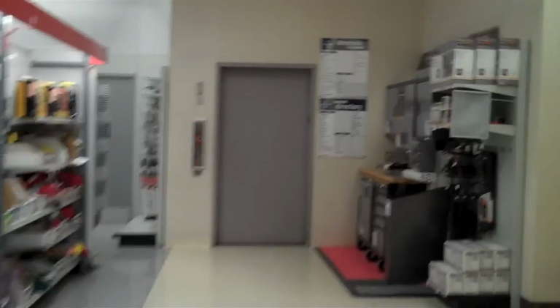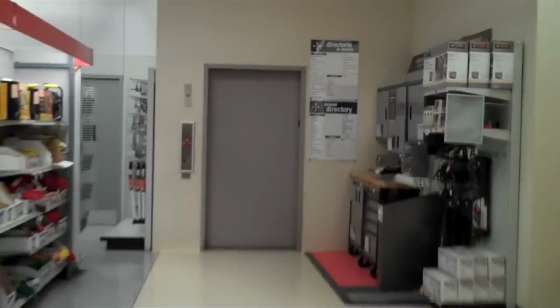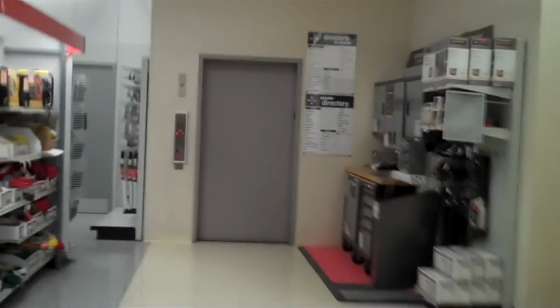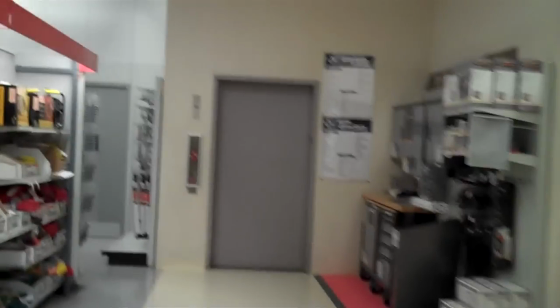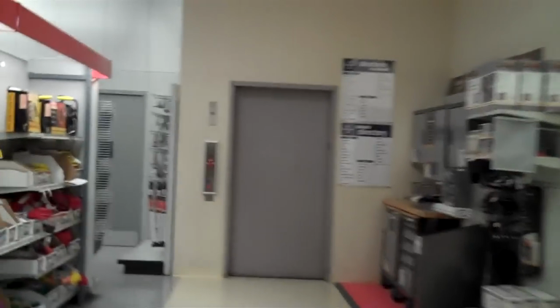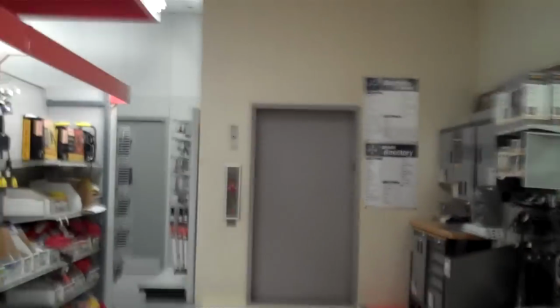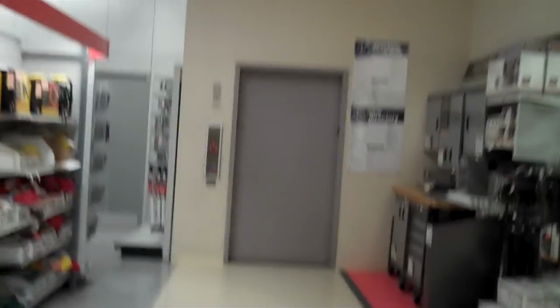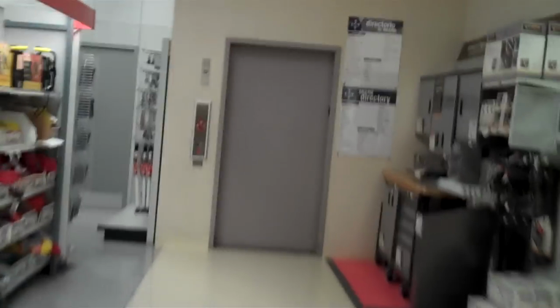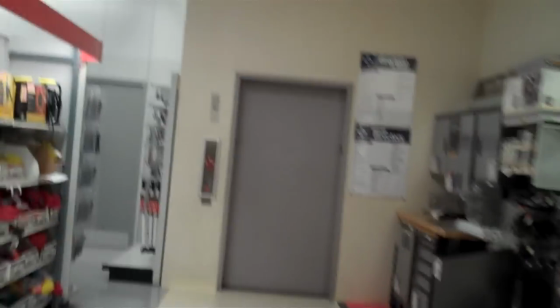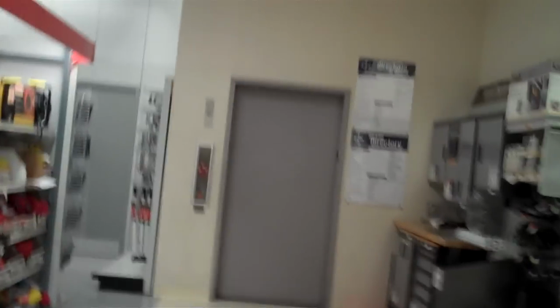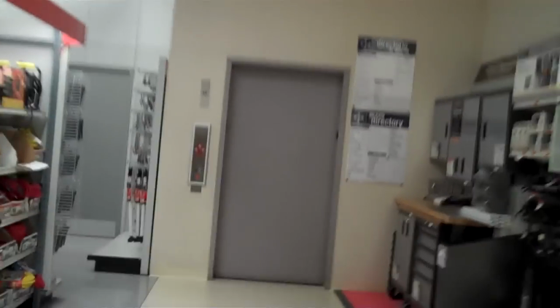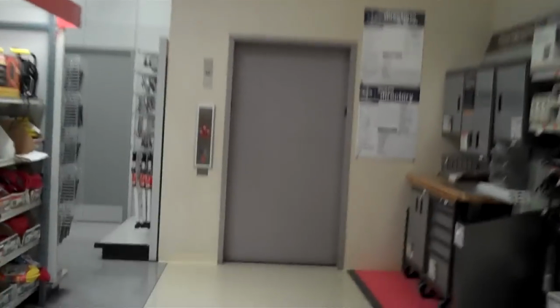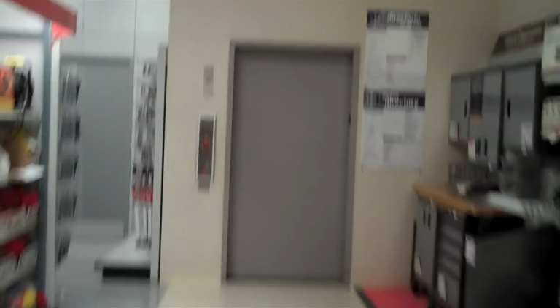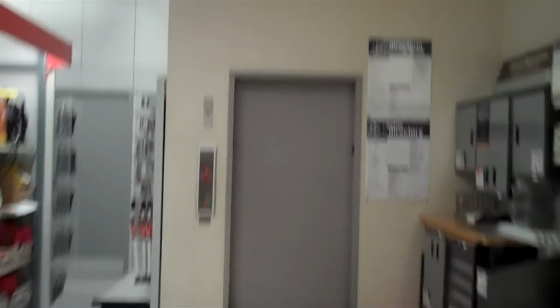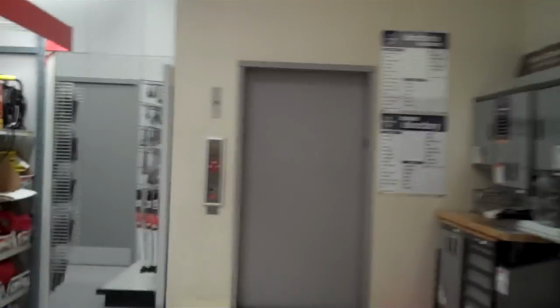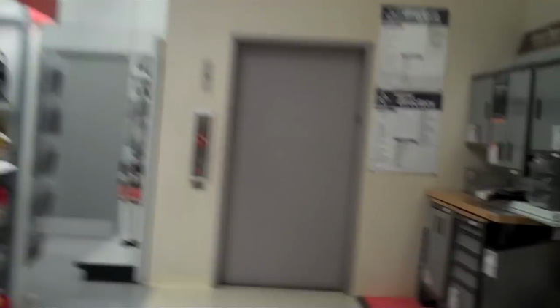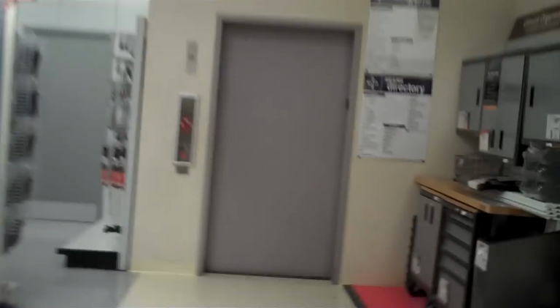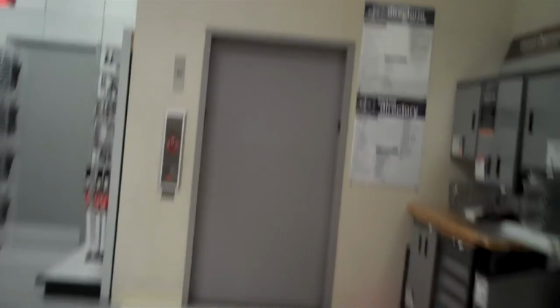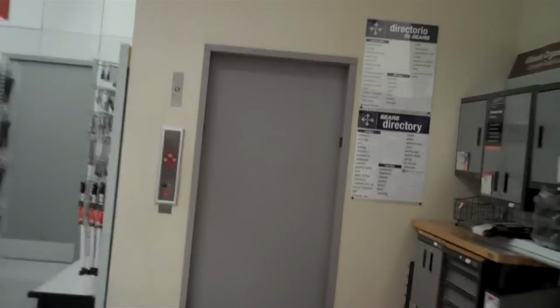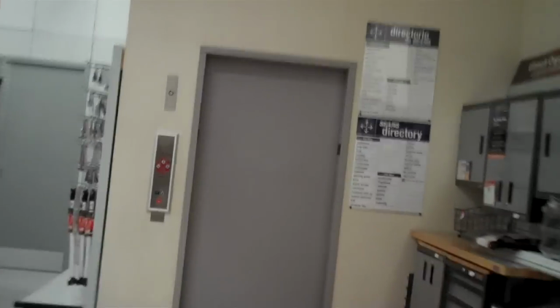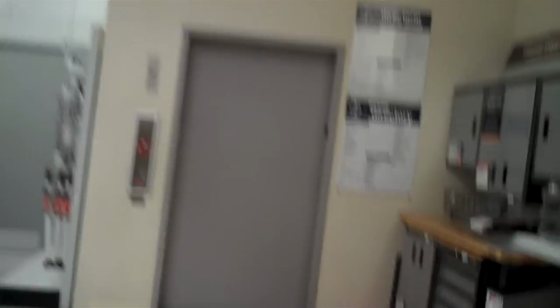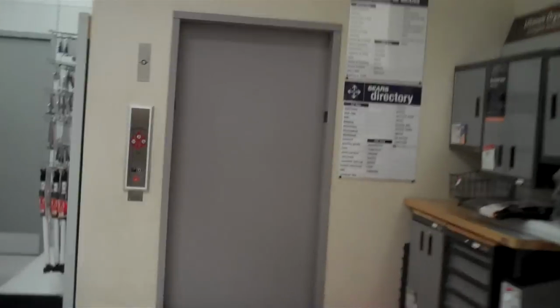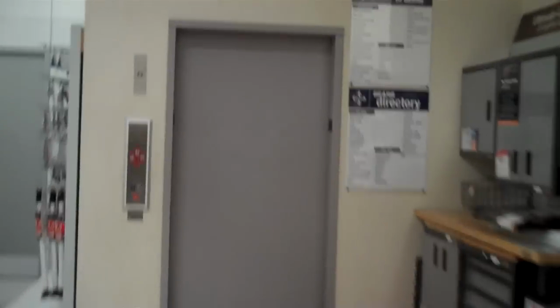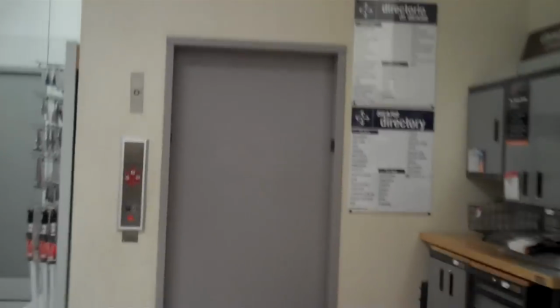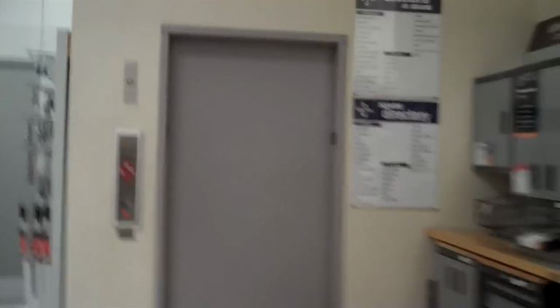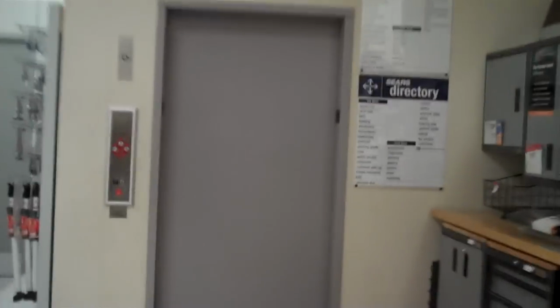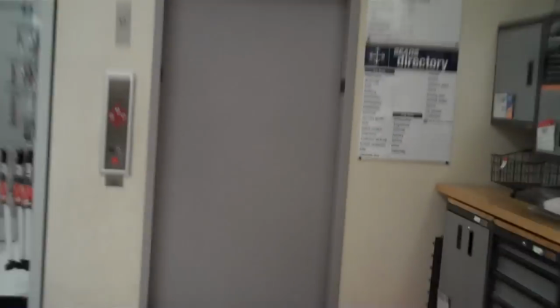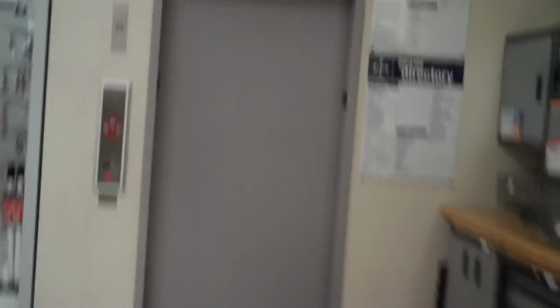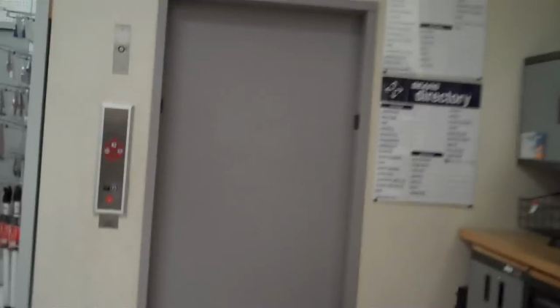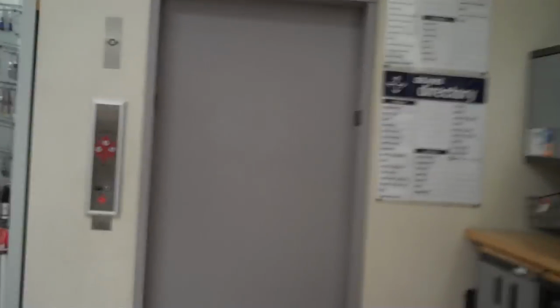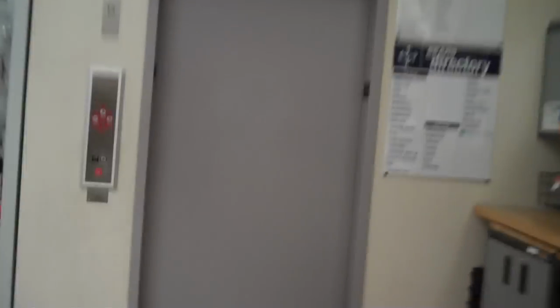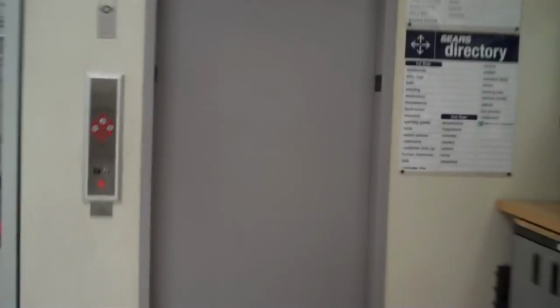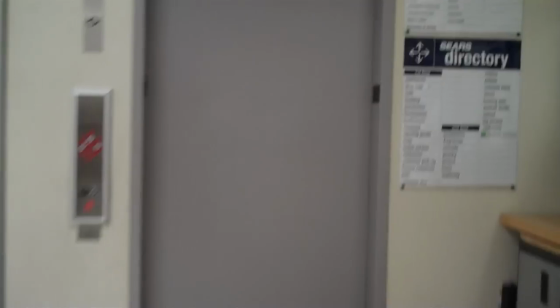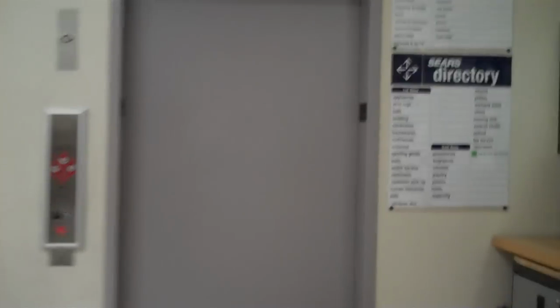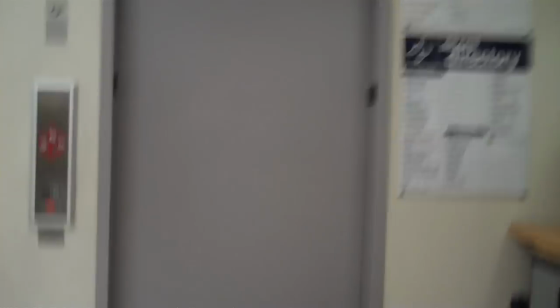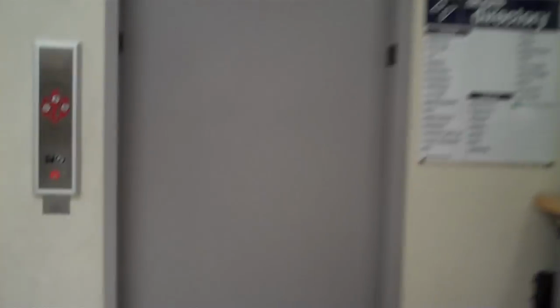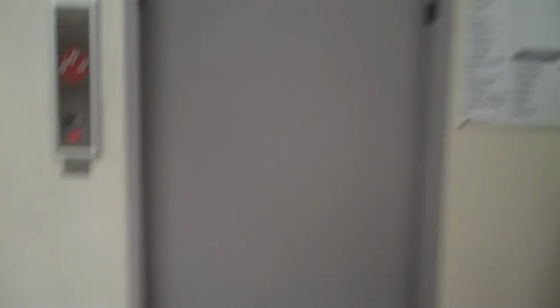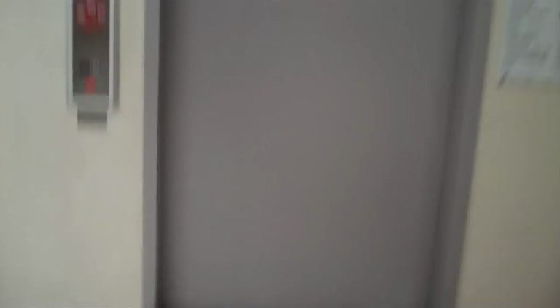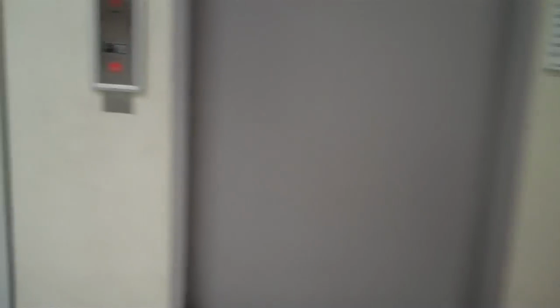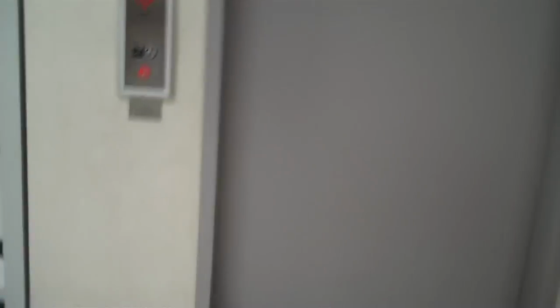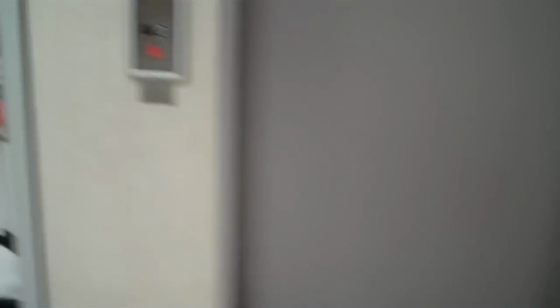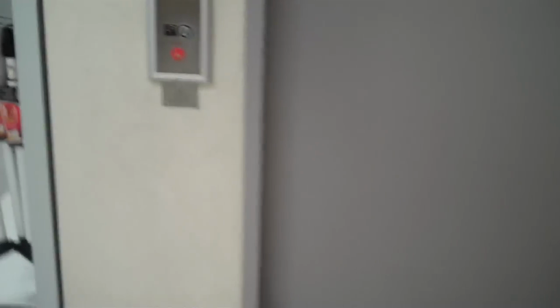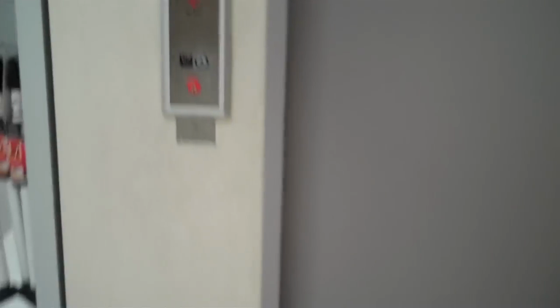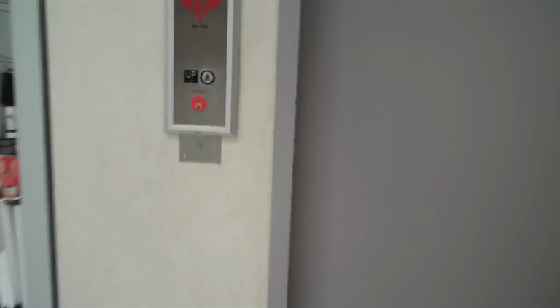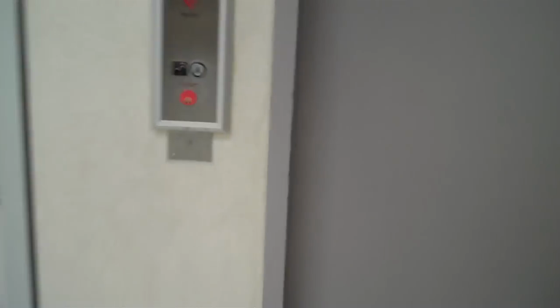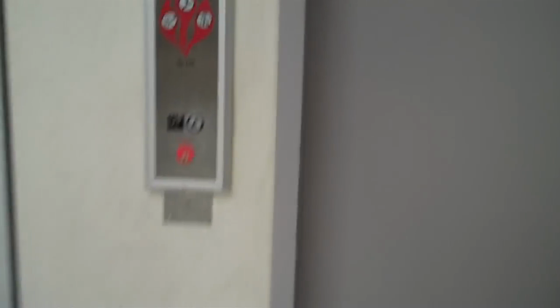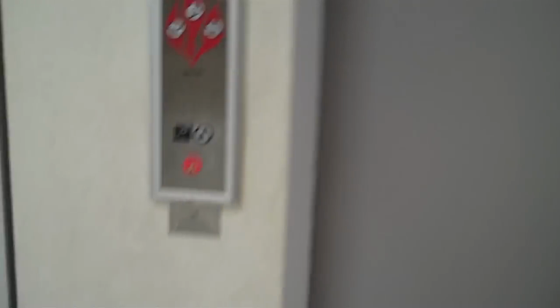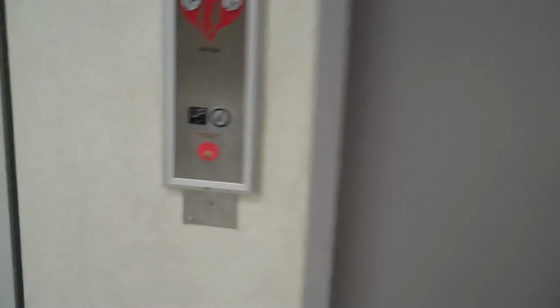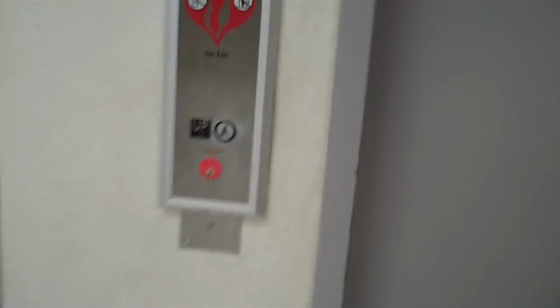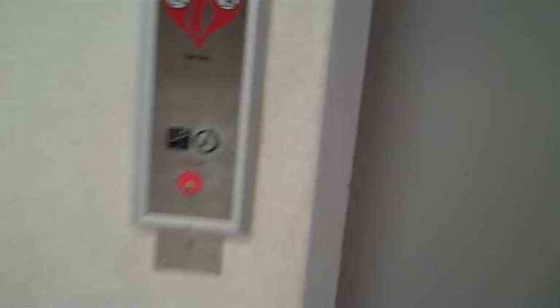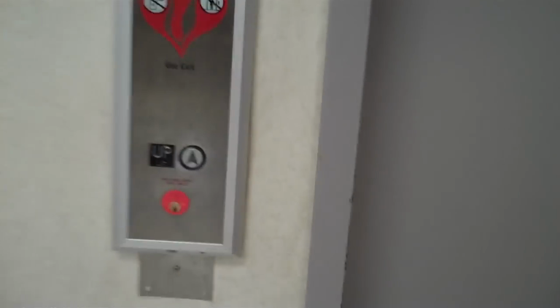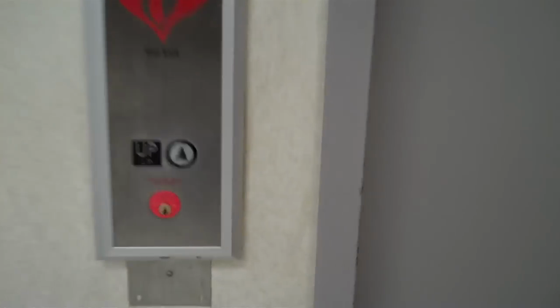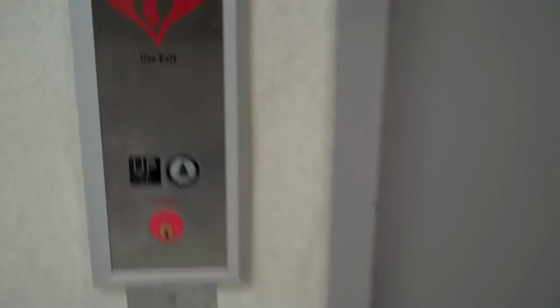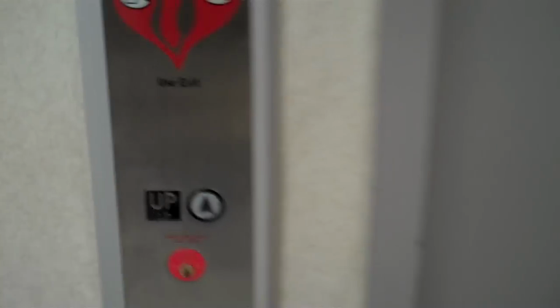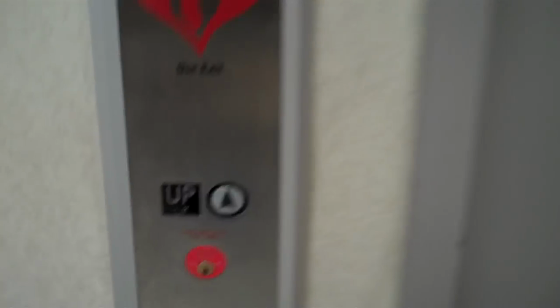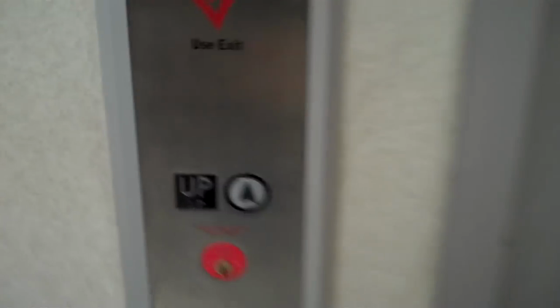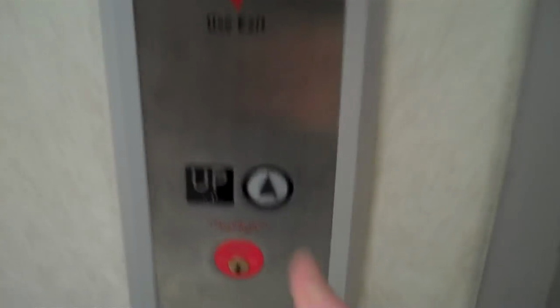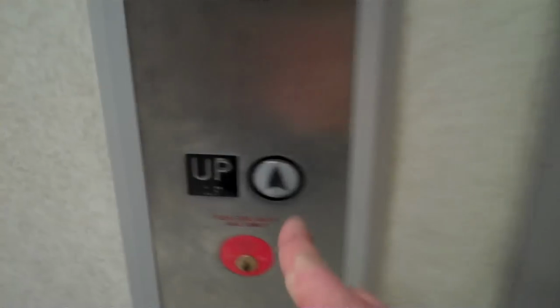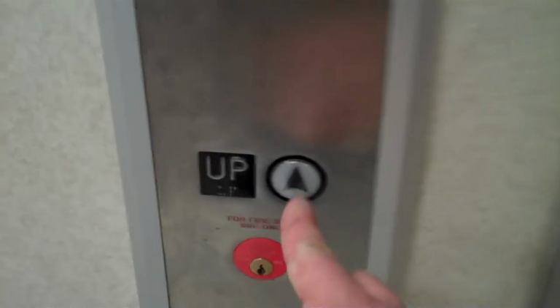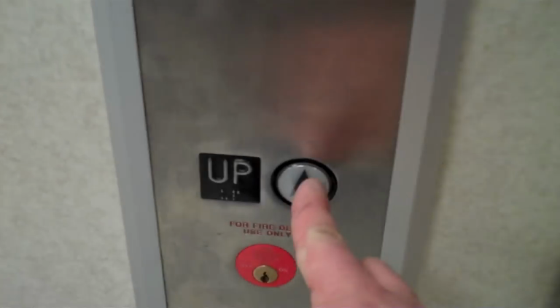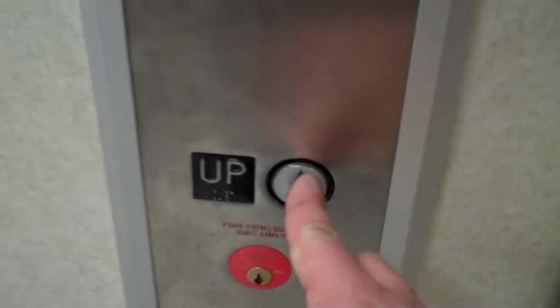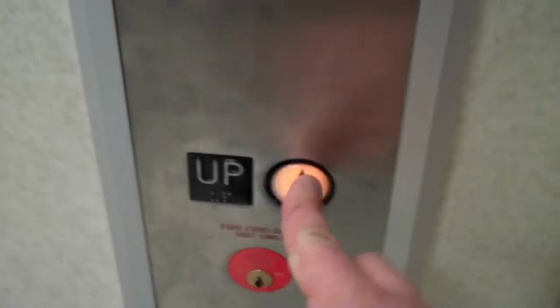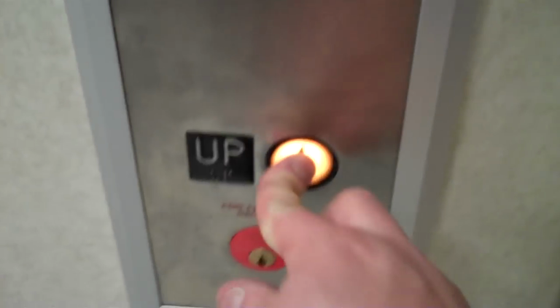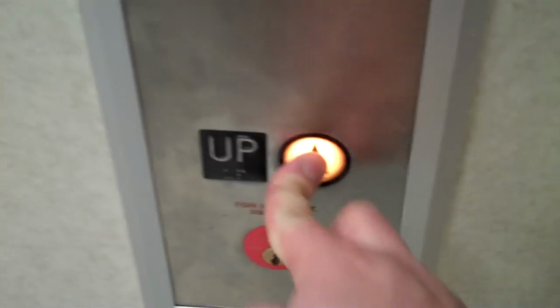This is the elevator at Sears, Natick Collection, Natick, Mass. It's a Montgomery. And guess what? It's working now.